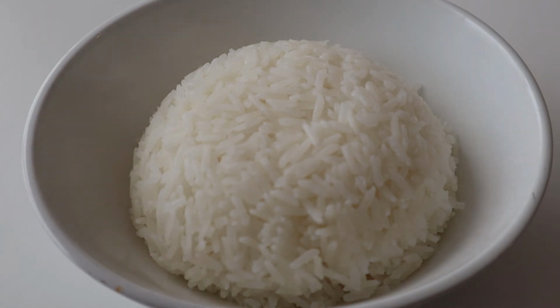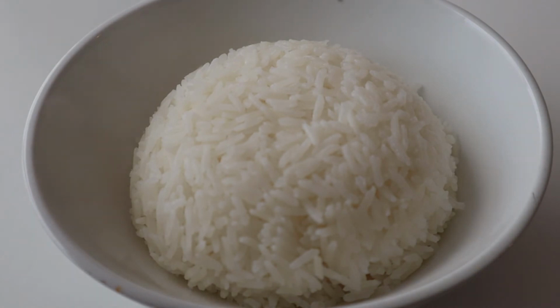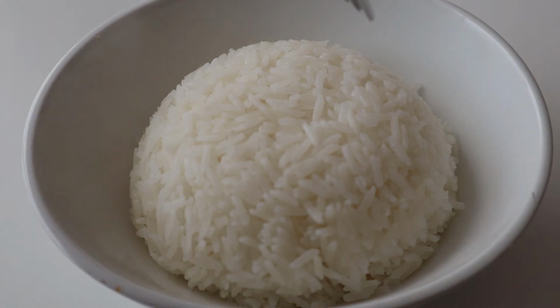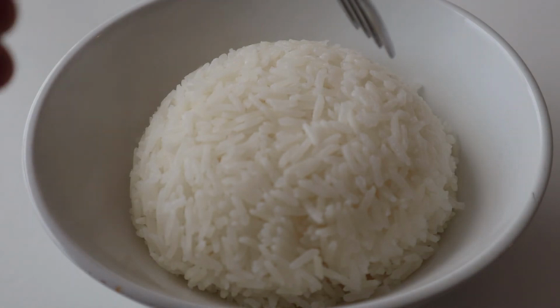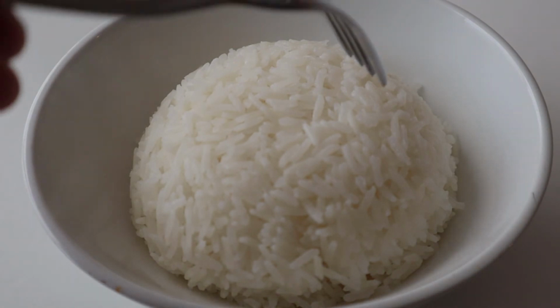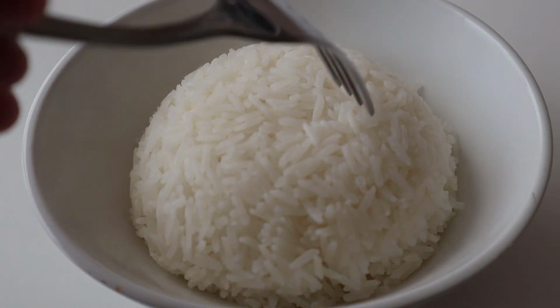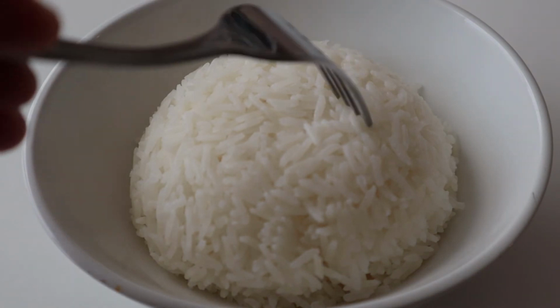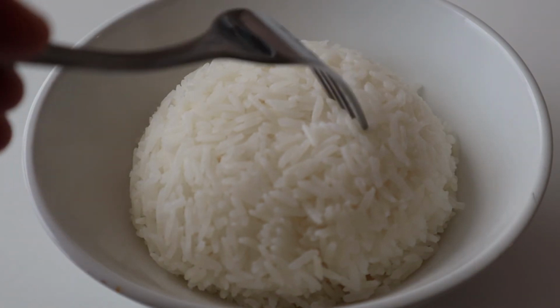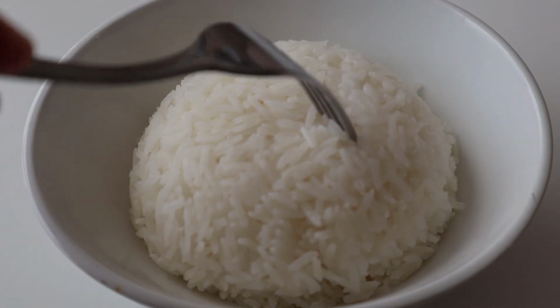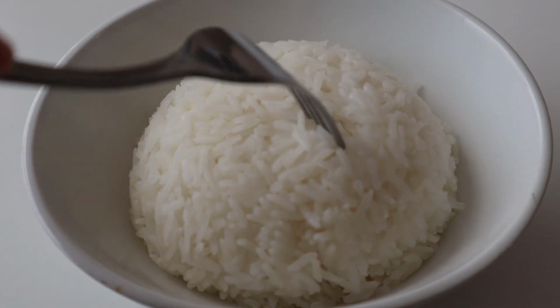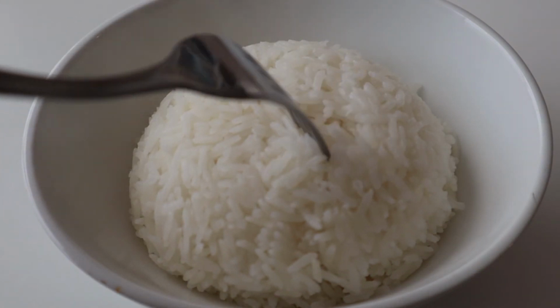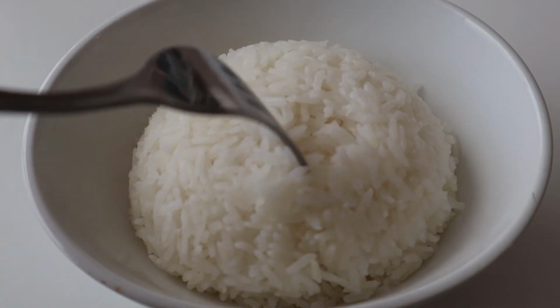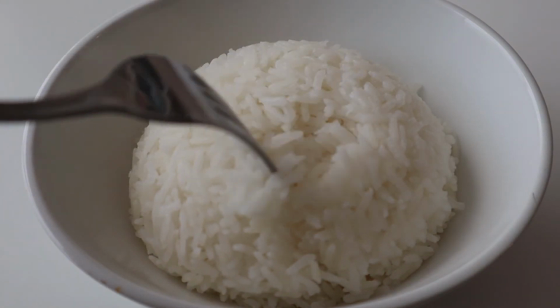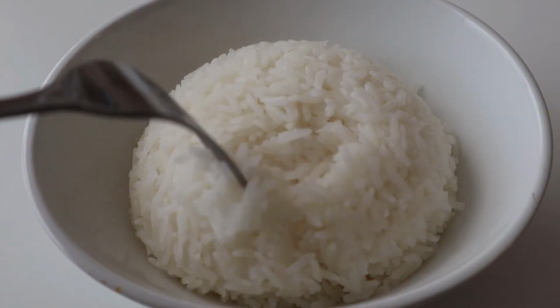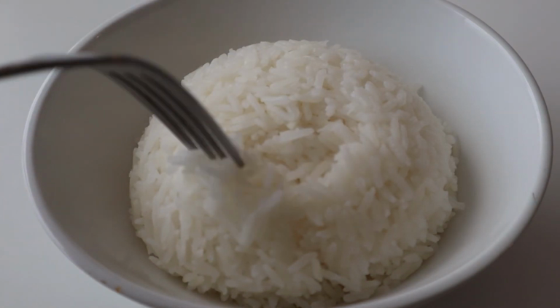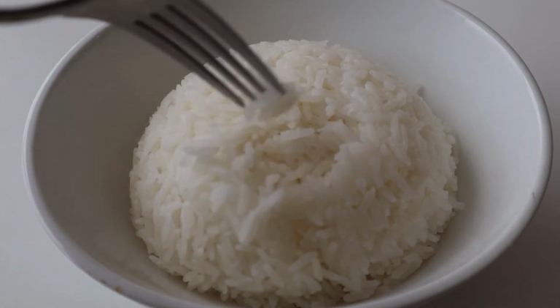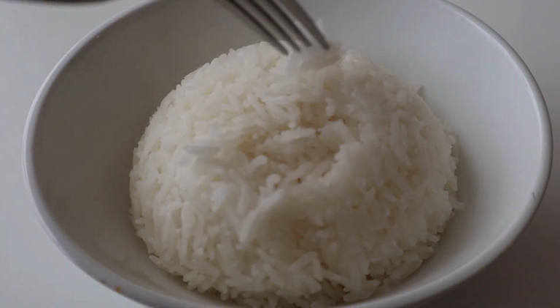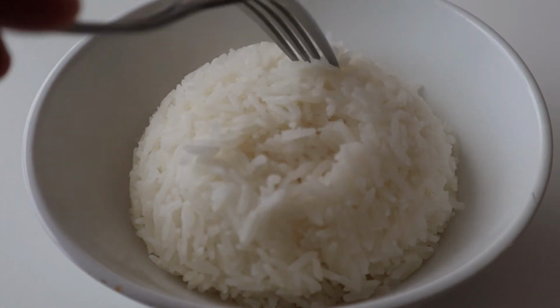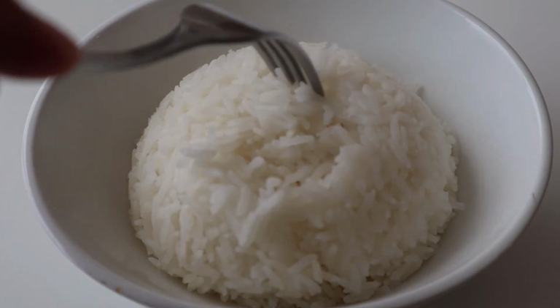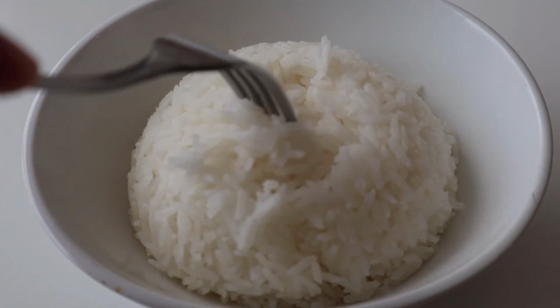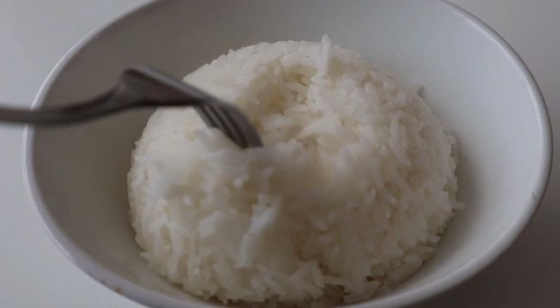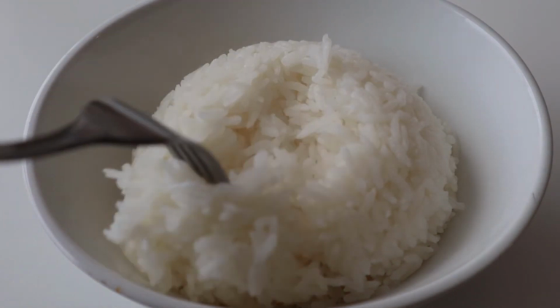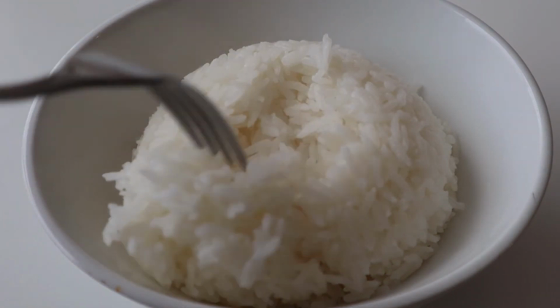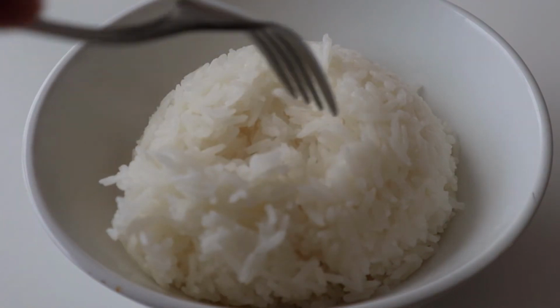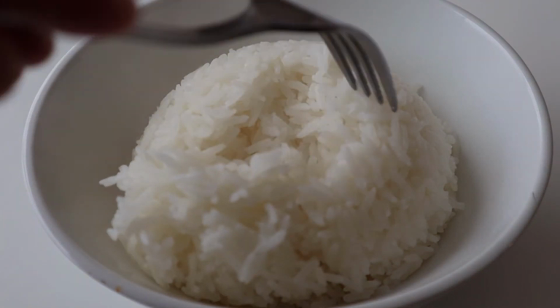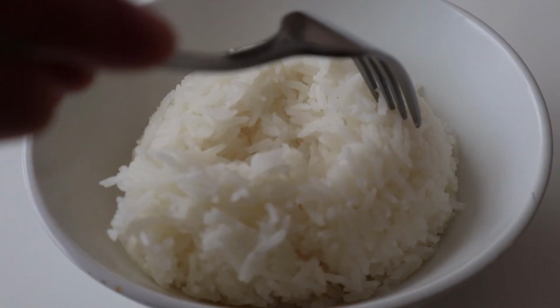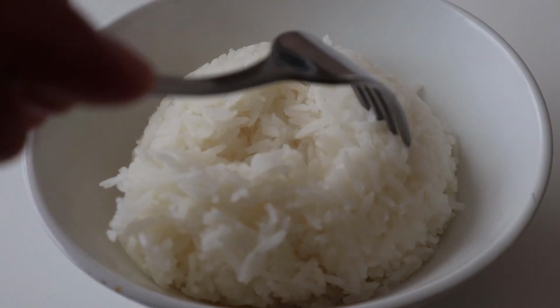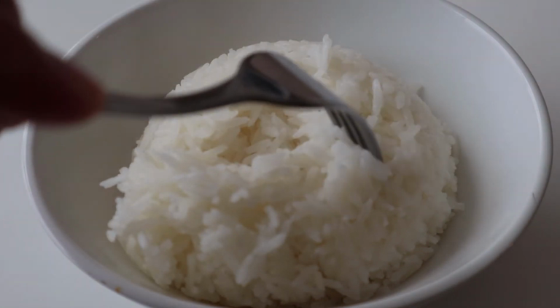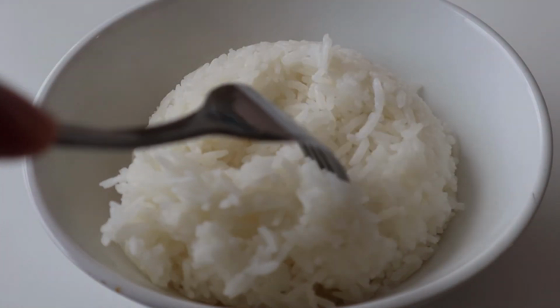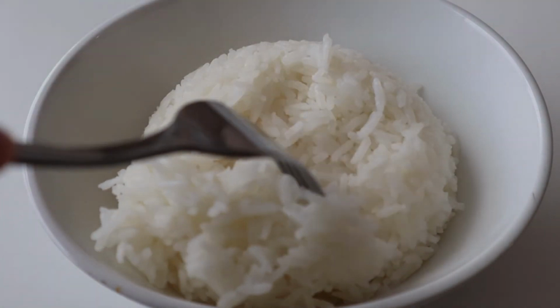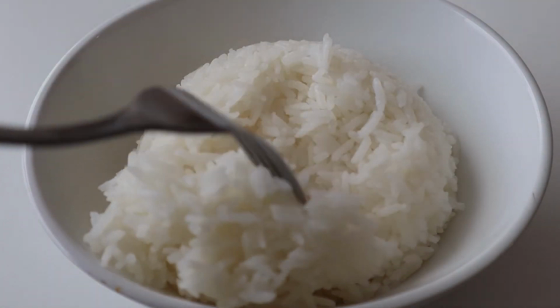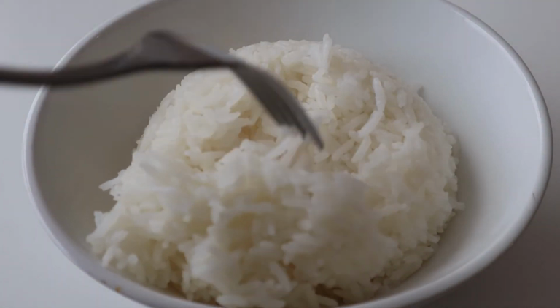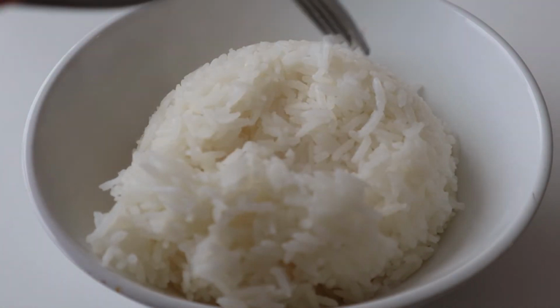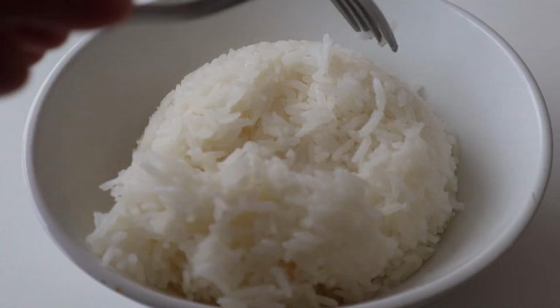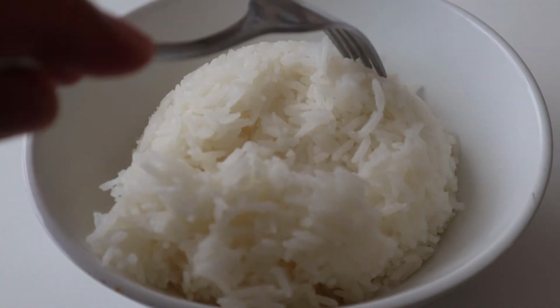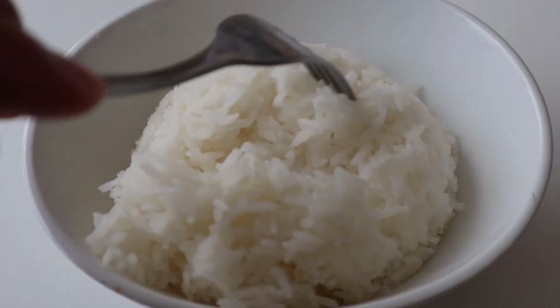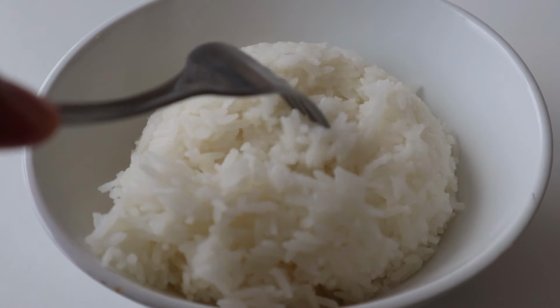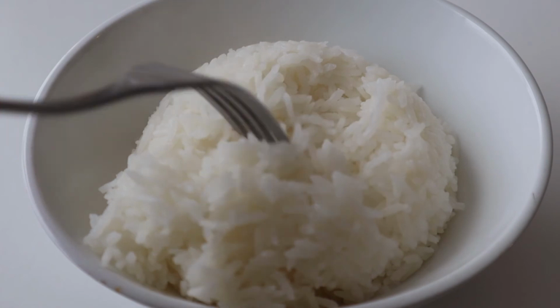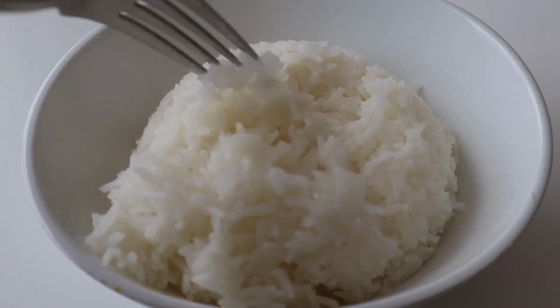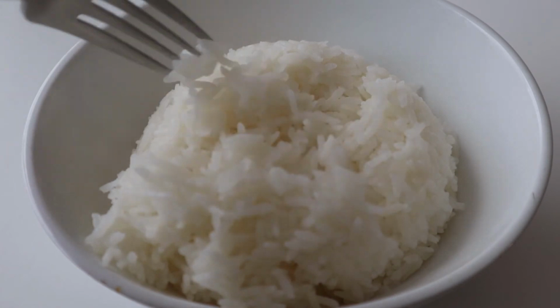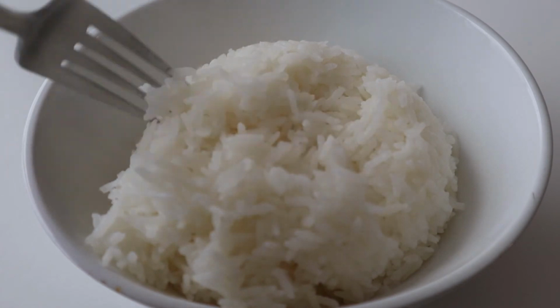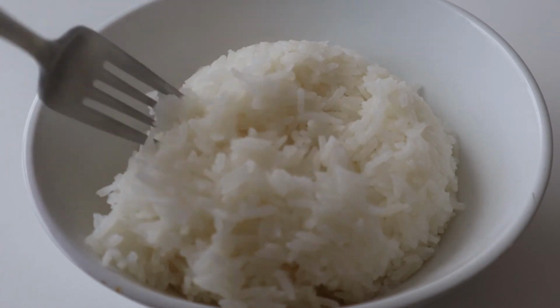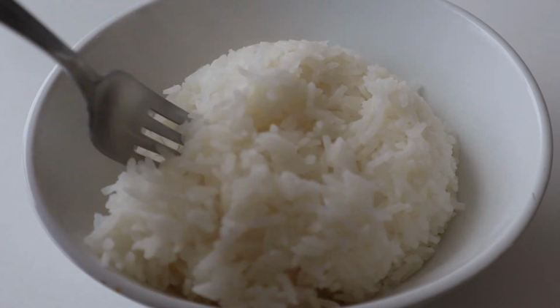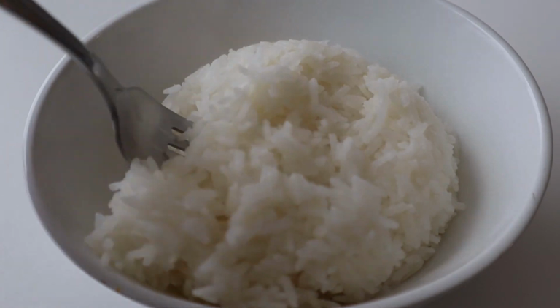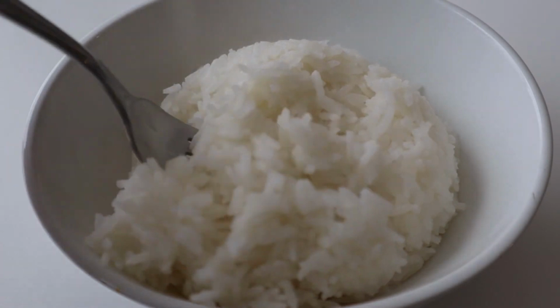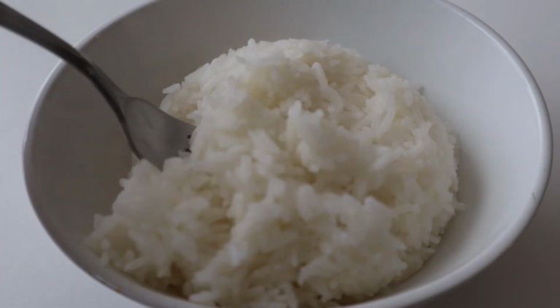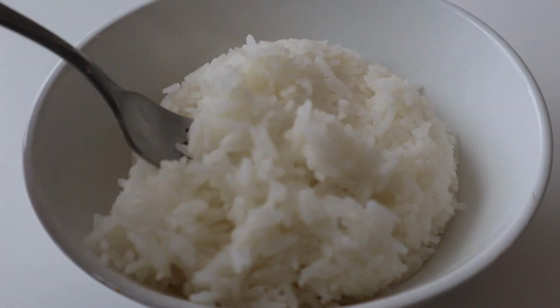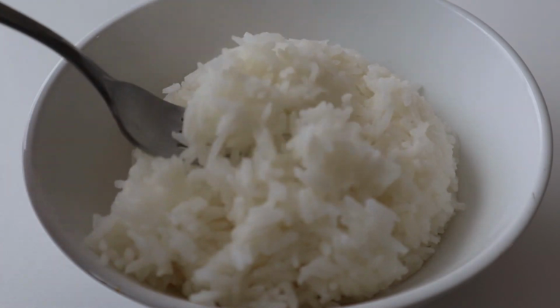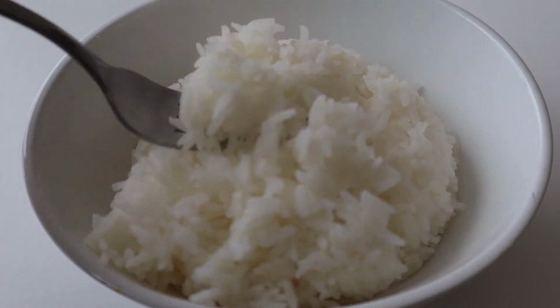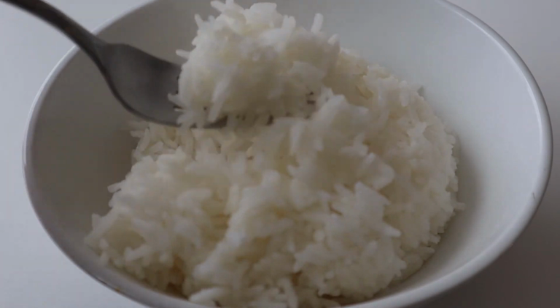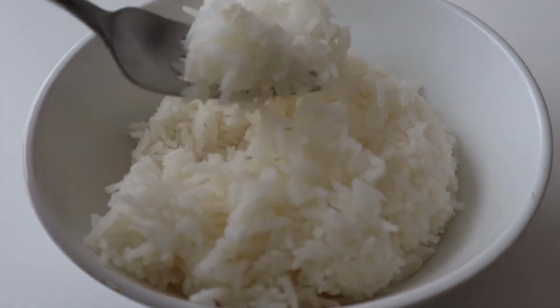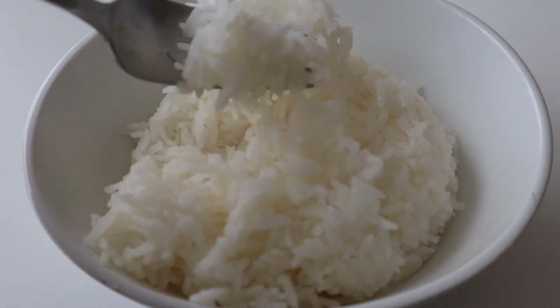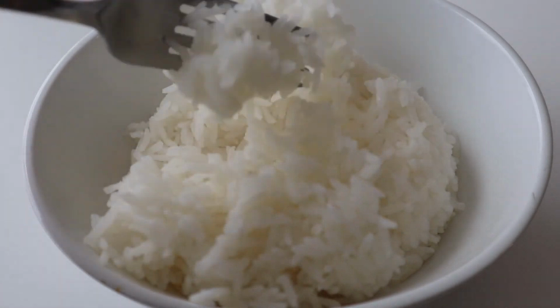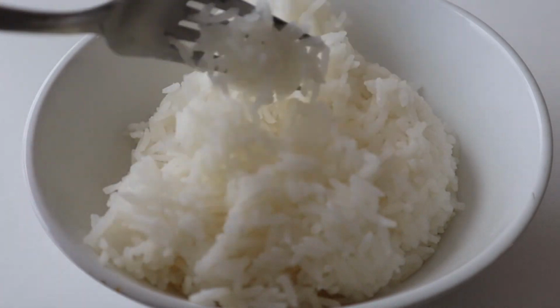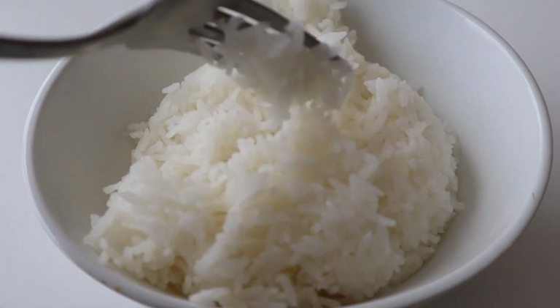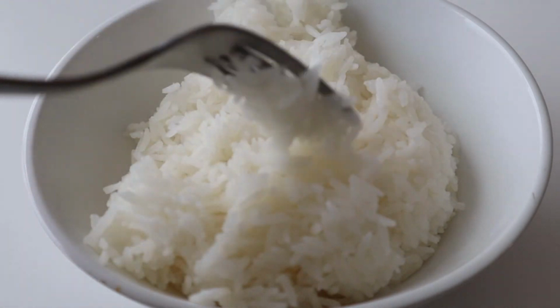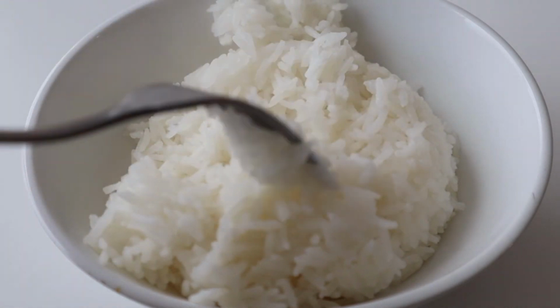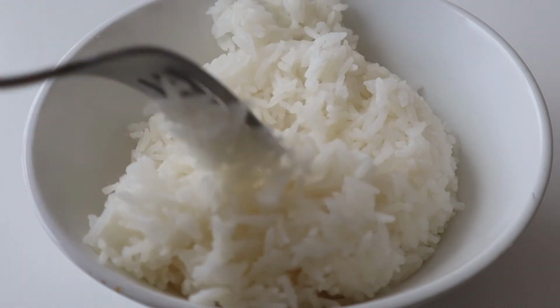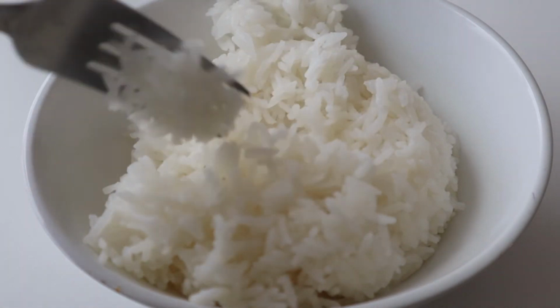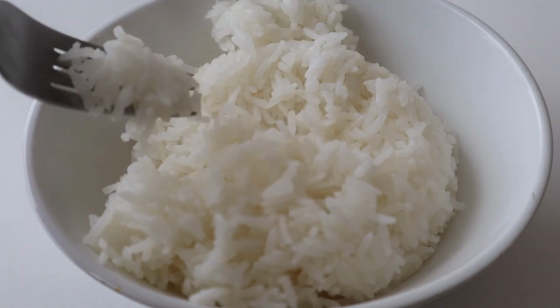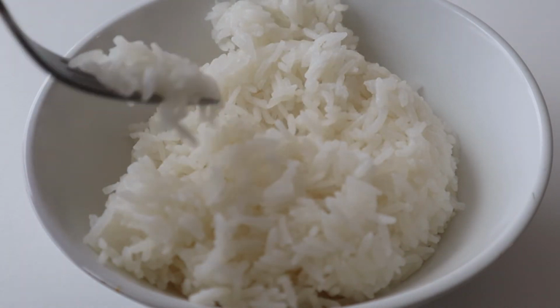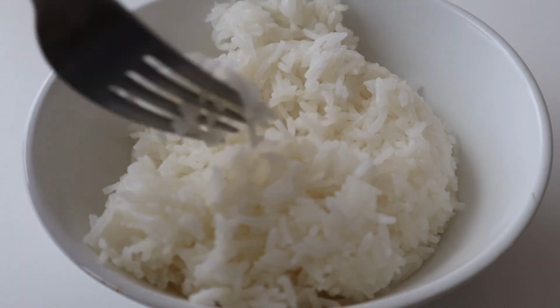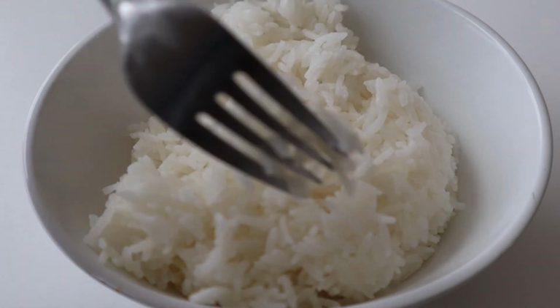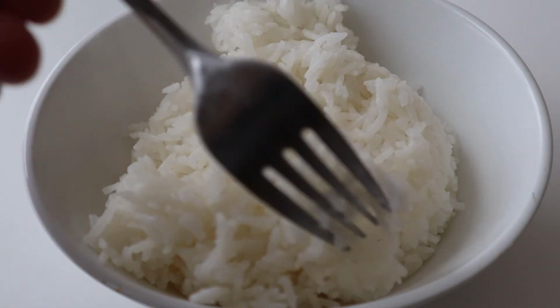You're going to end up with a beautiful pot of rice and now you can use it for whatever you want to serve it with.